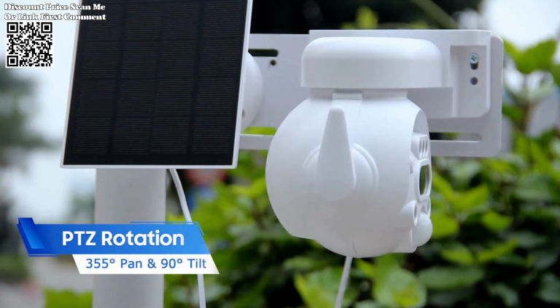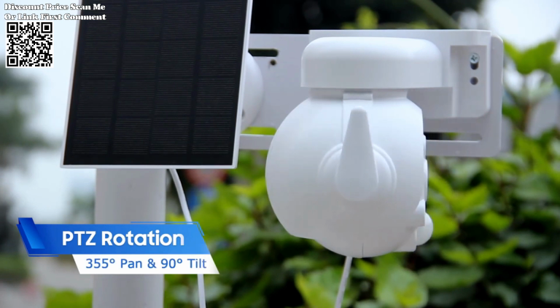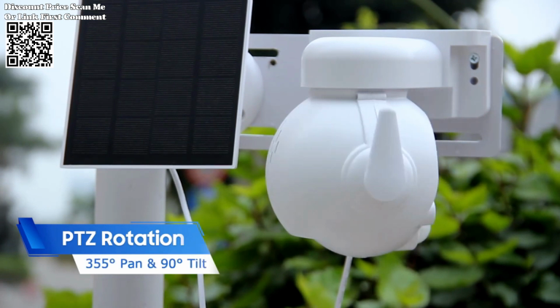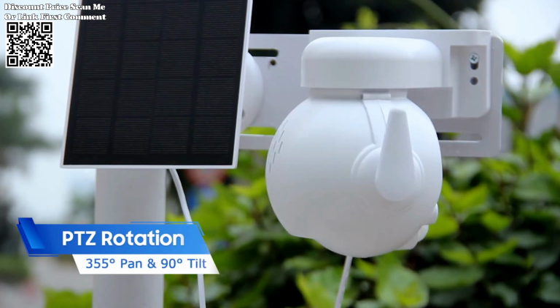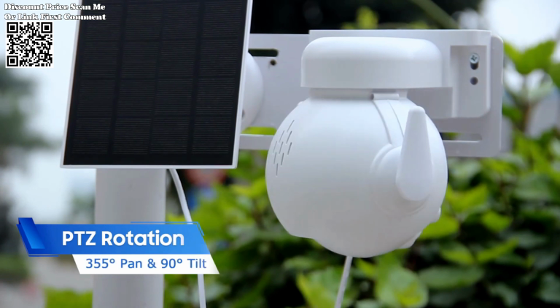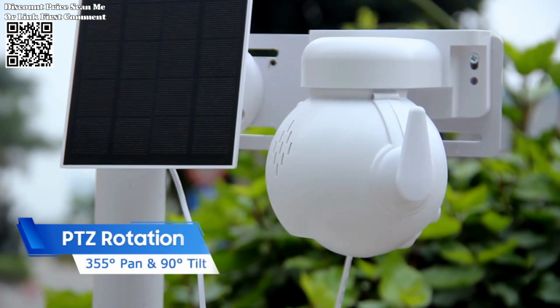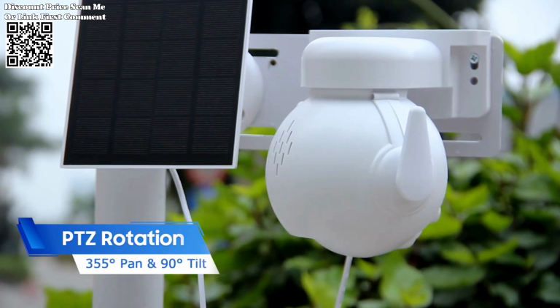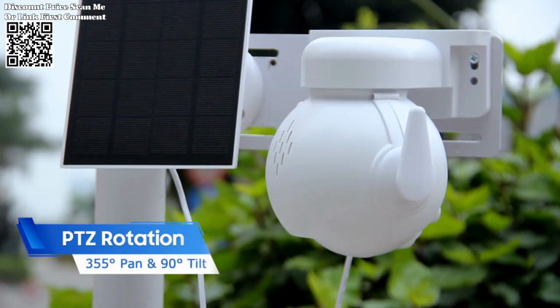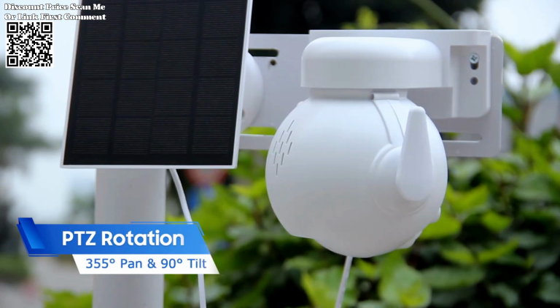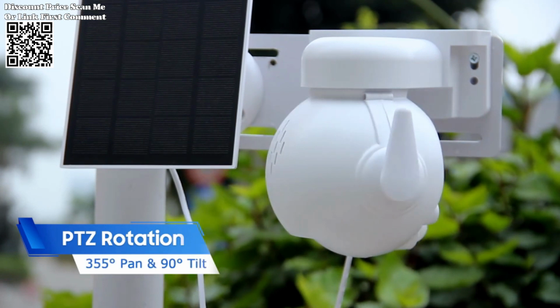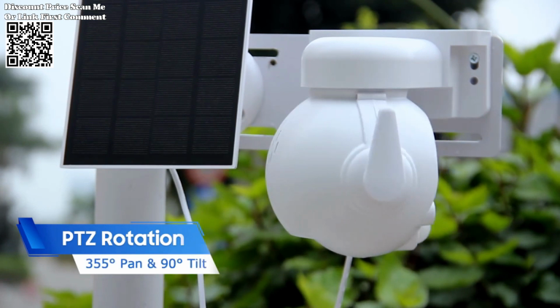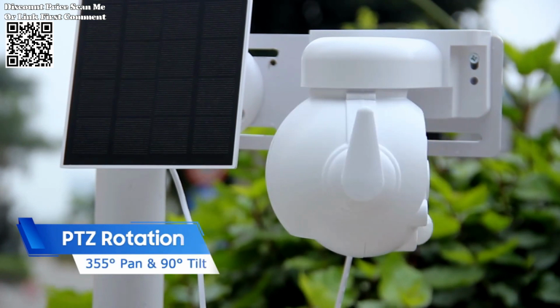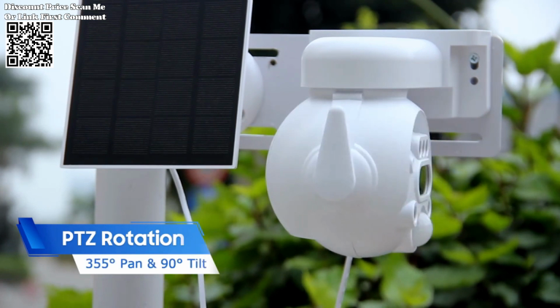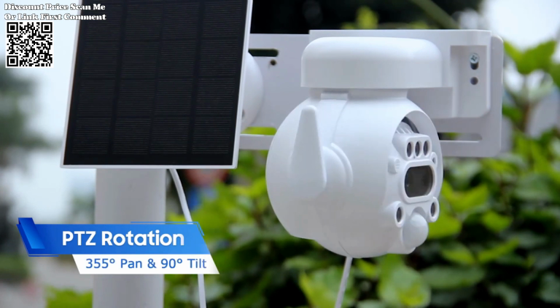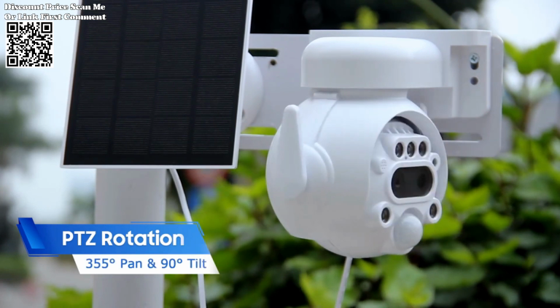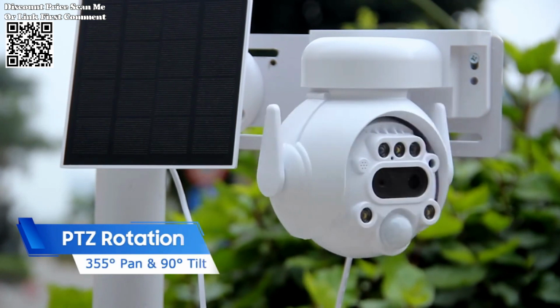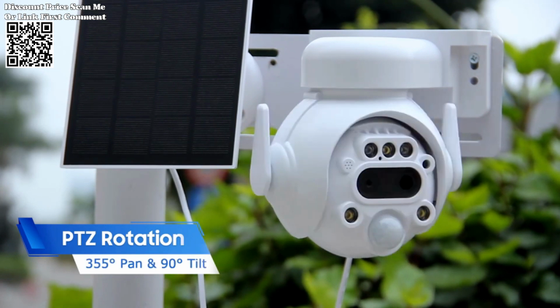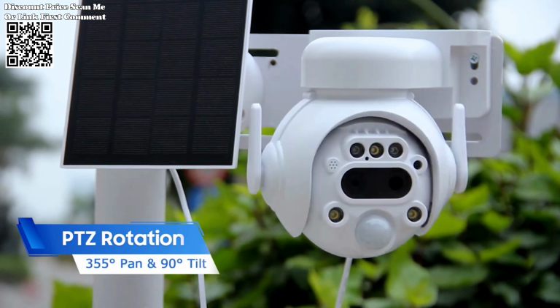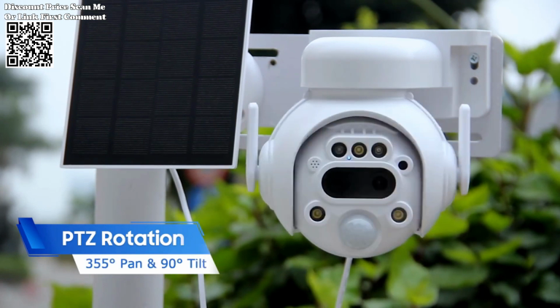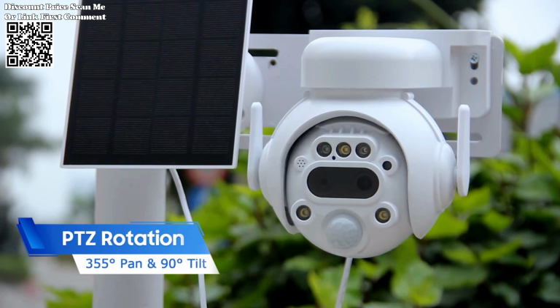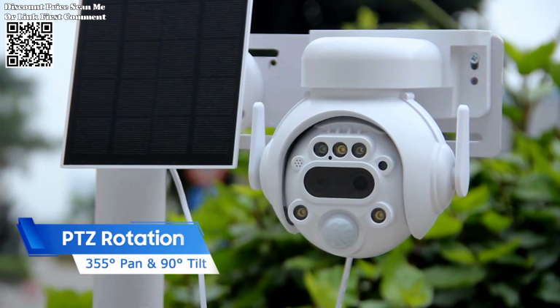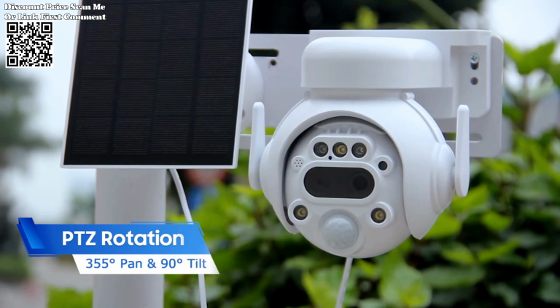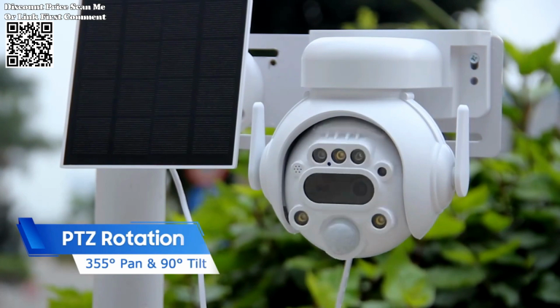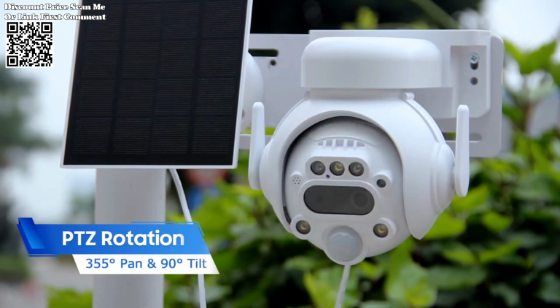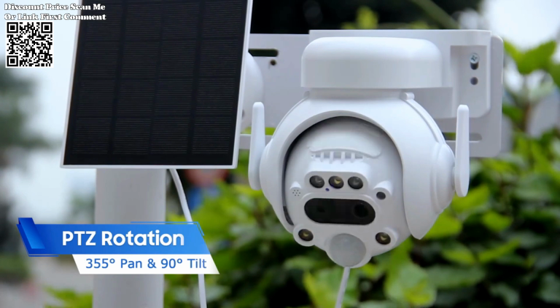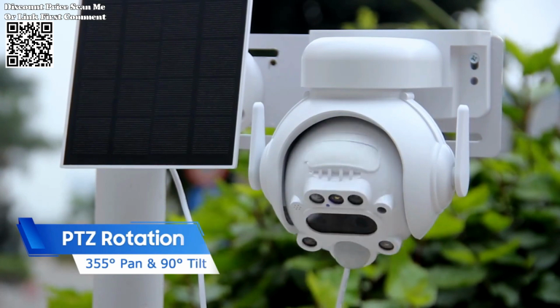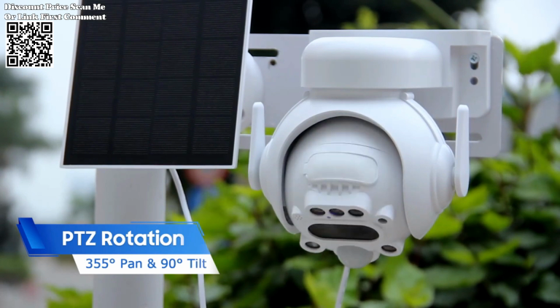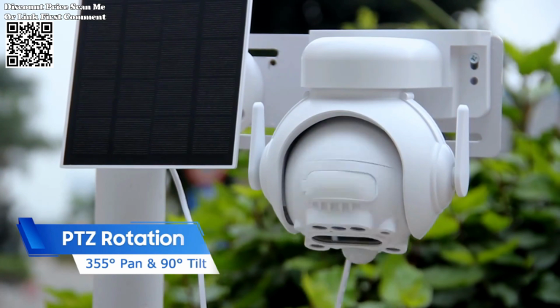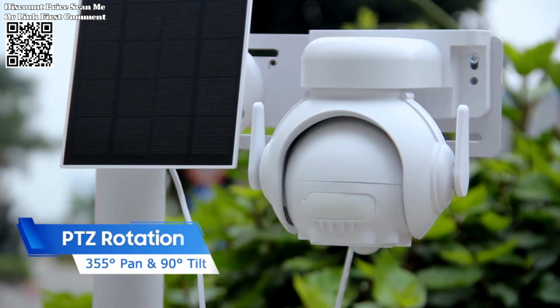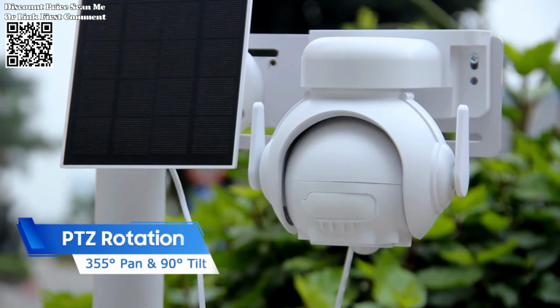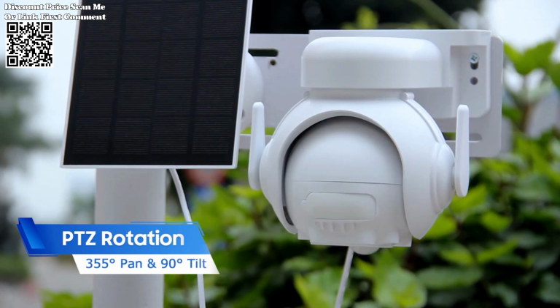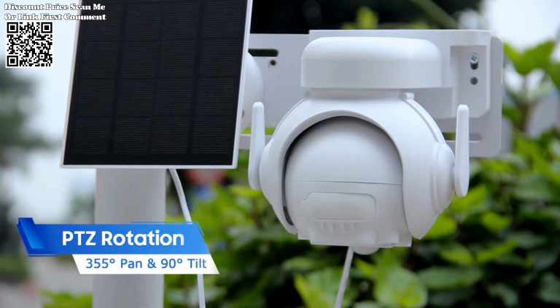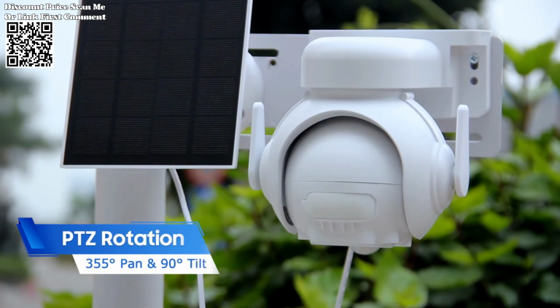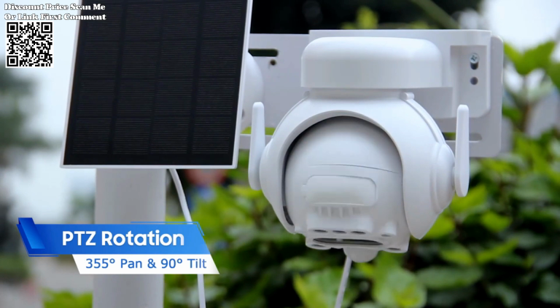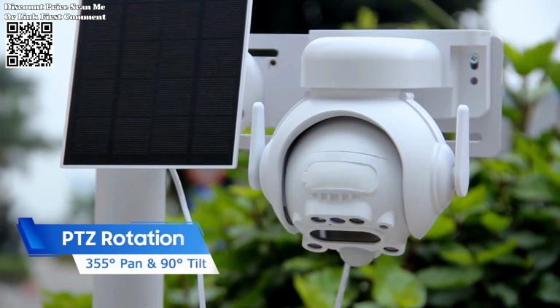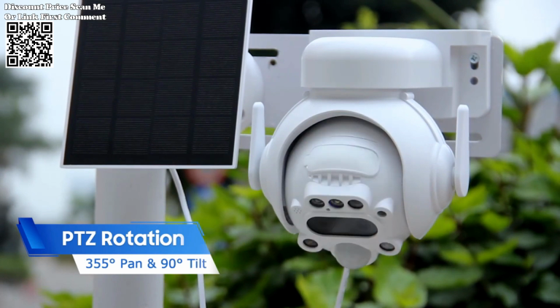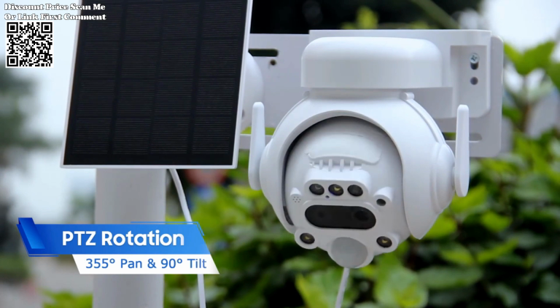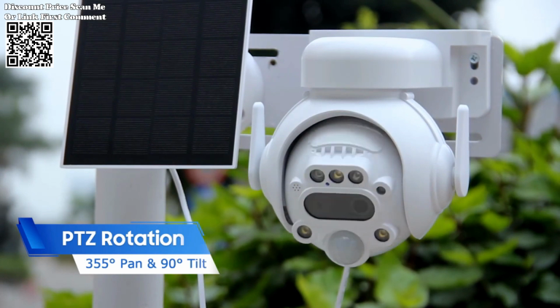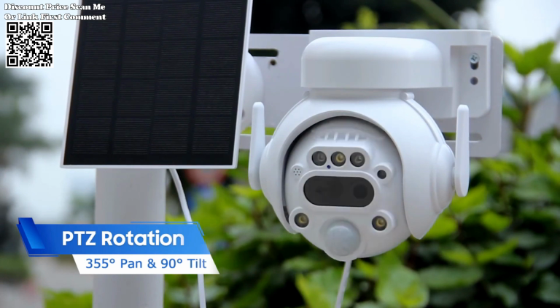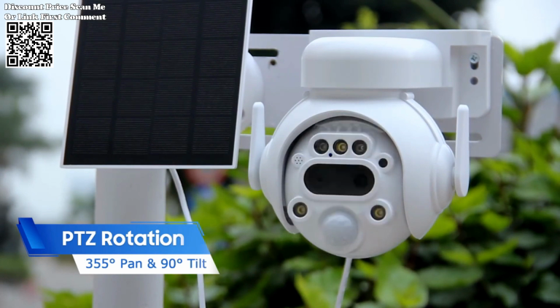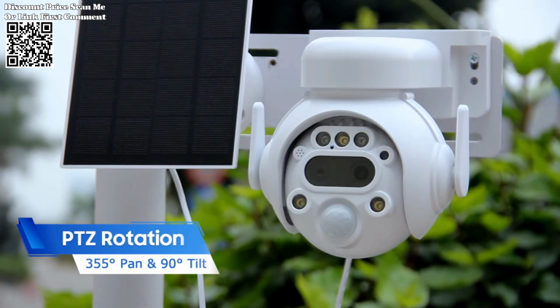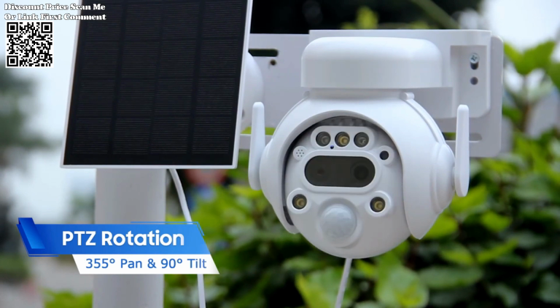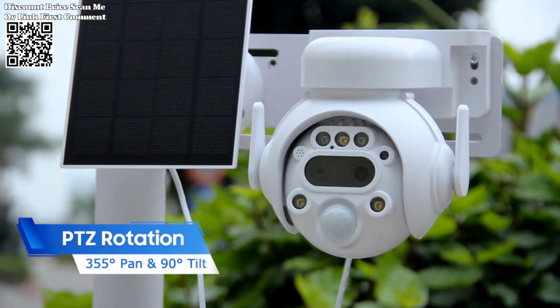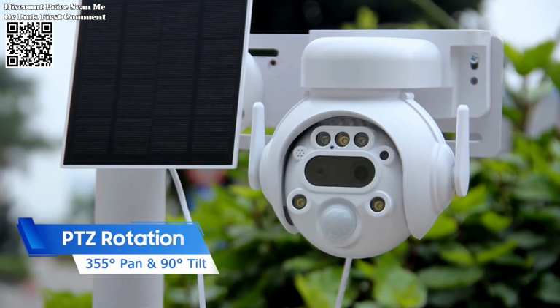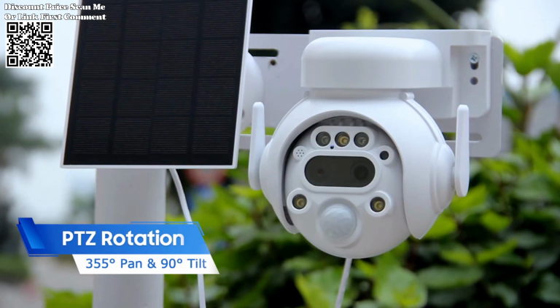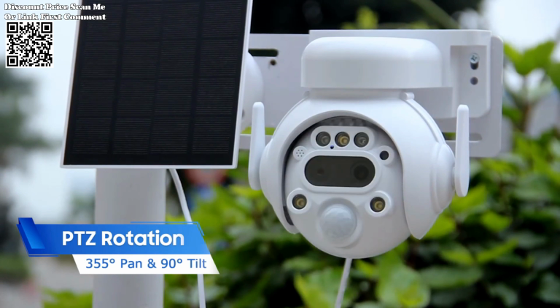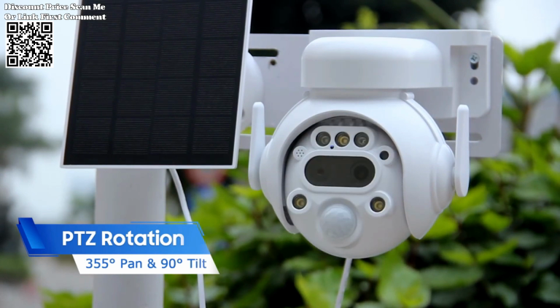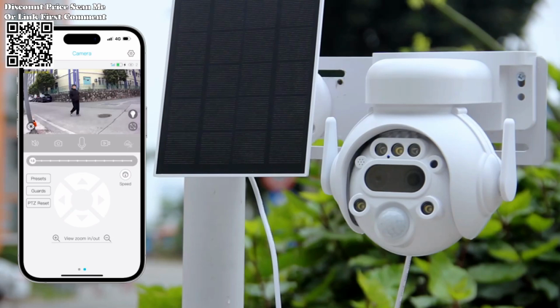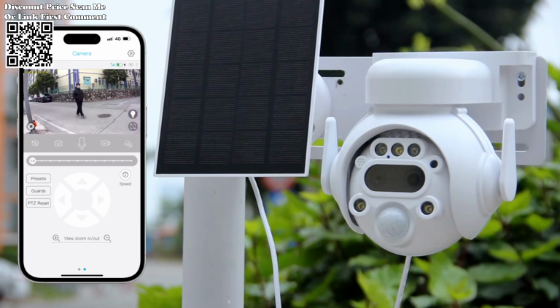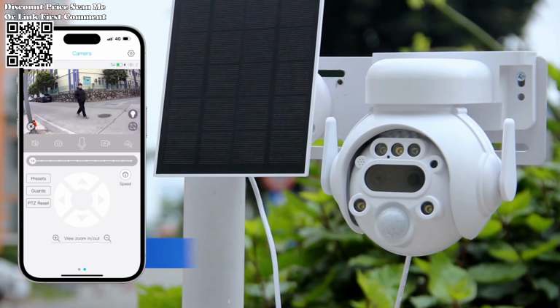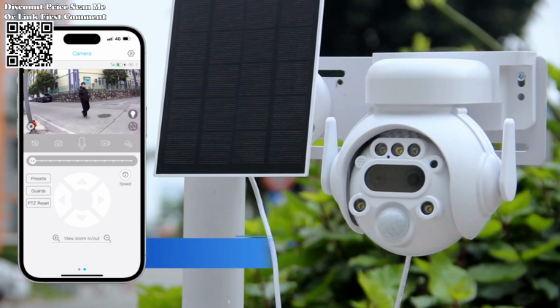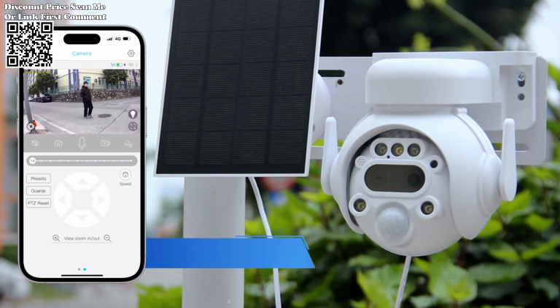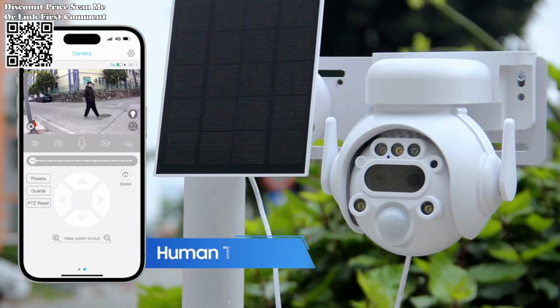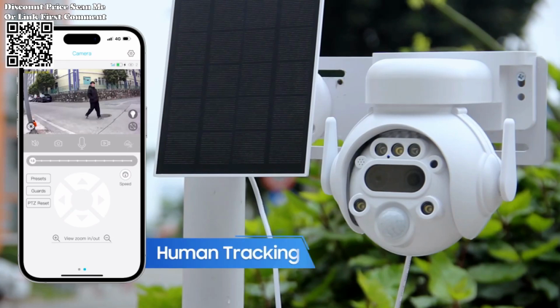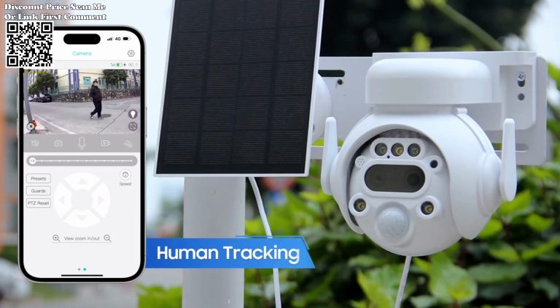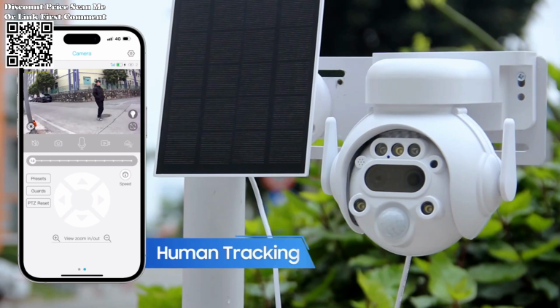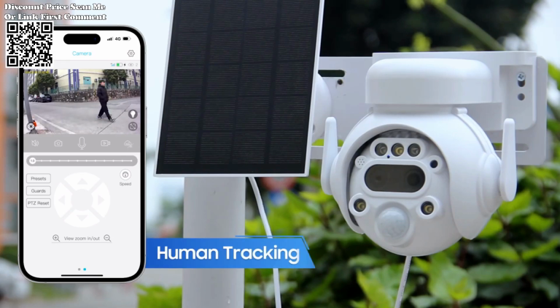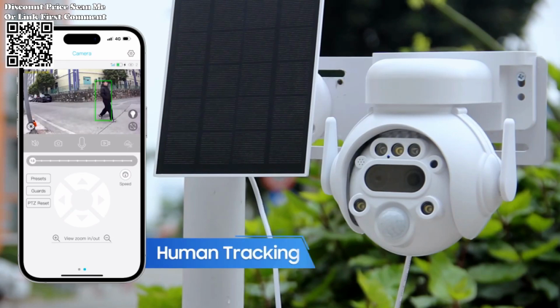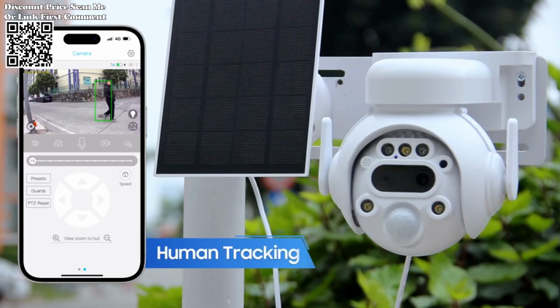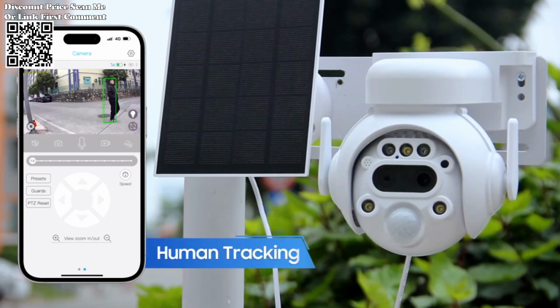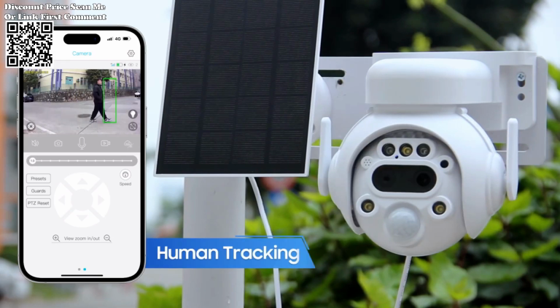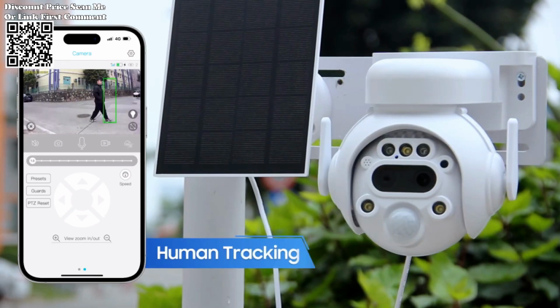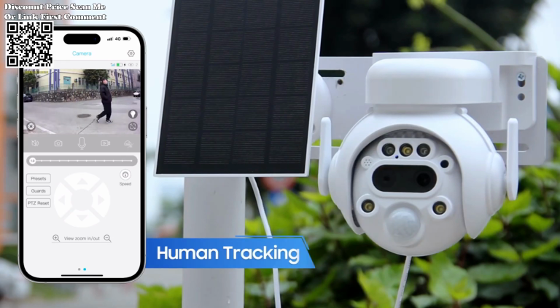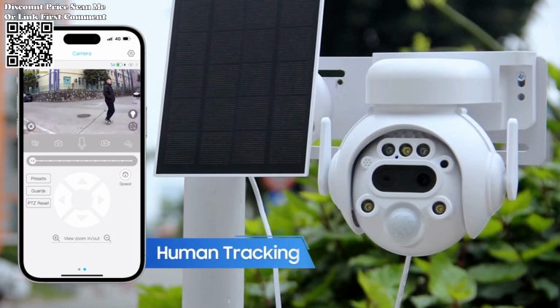While automatic tracking of moving objects is not supported, the camera's quick response ensures that you stay informed of any potential threats.